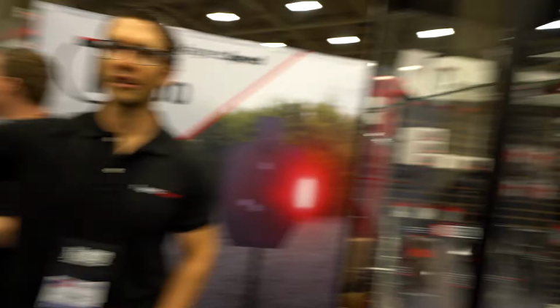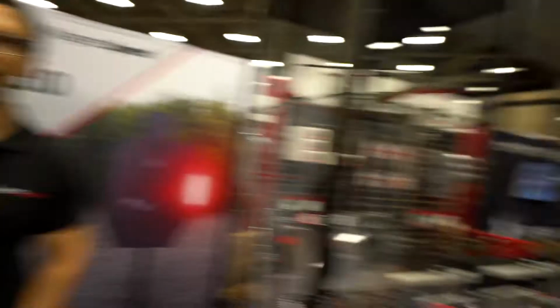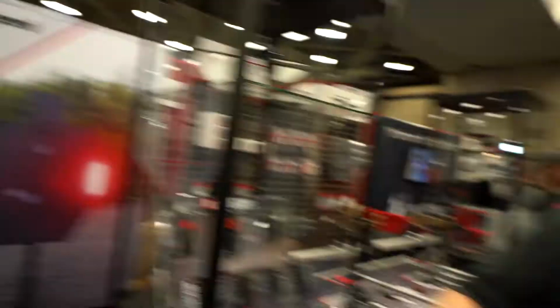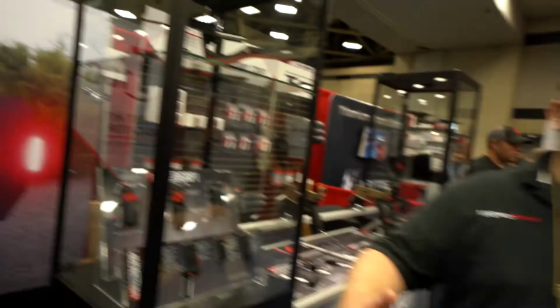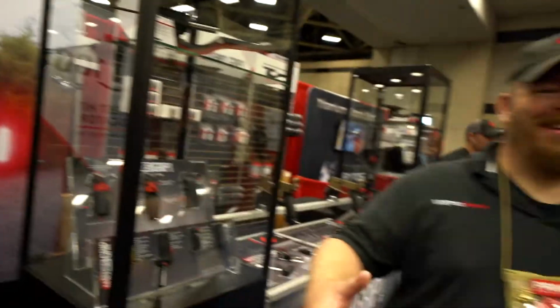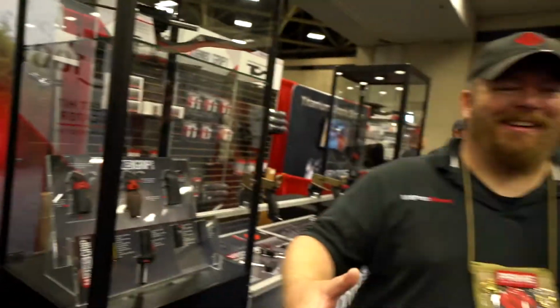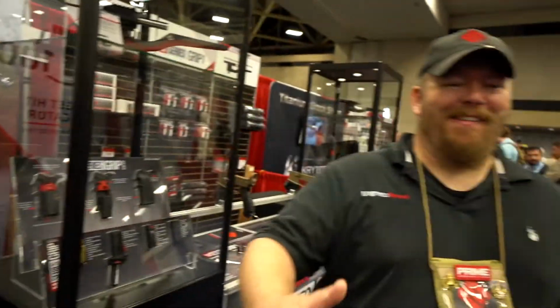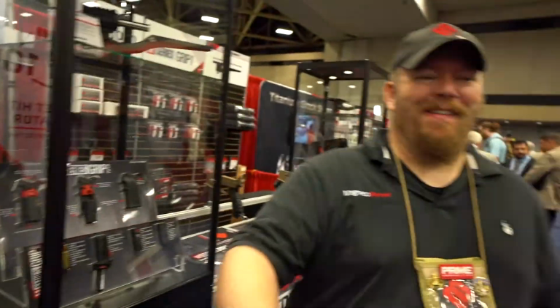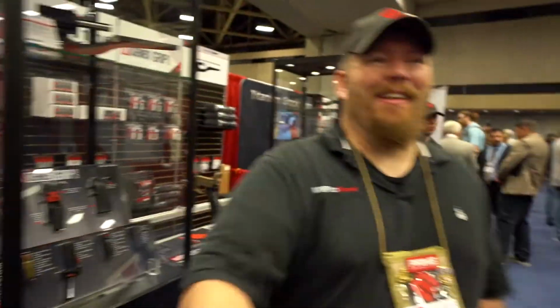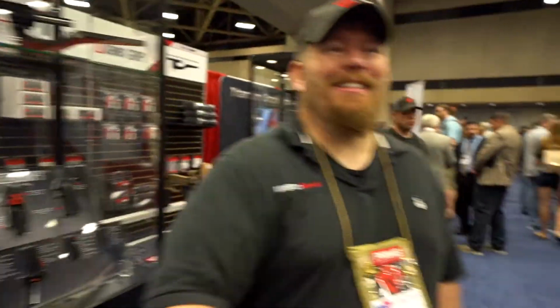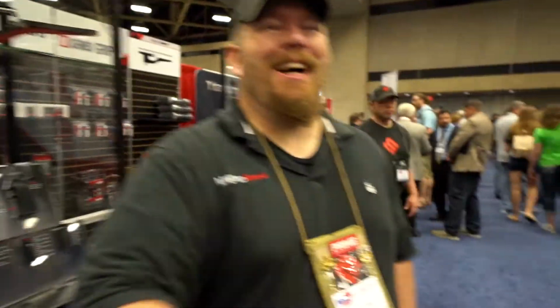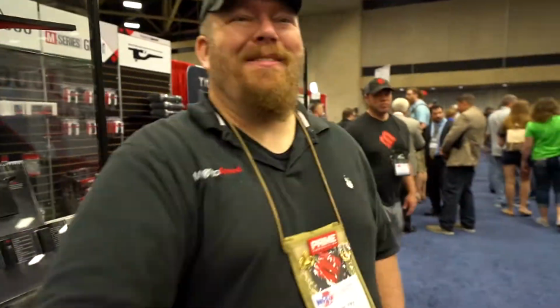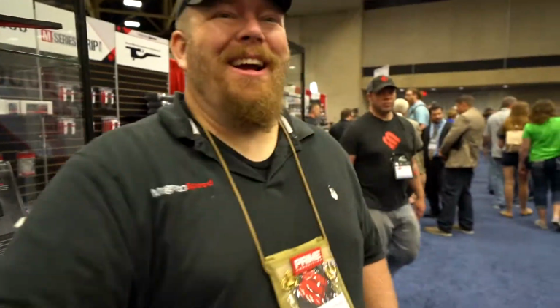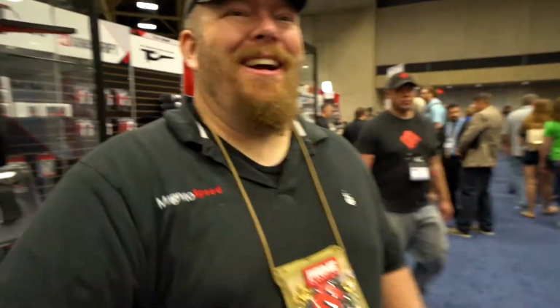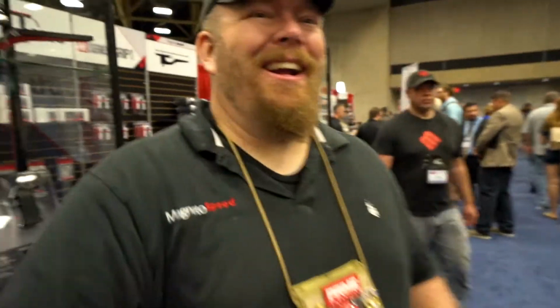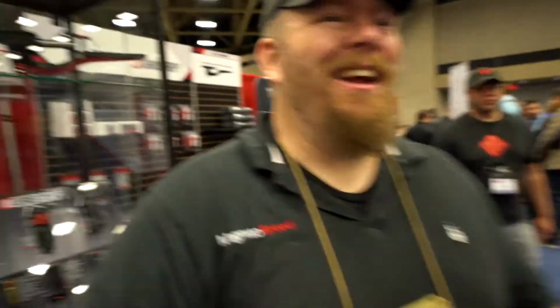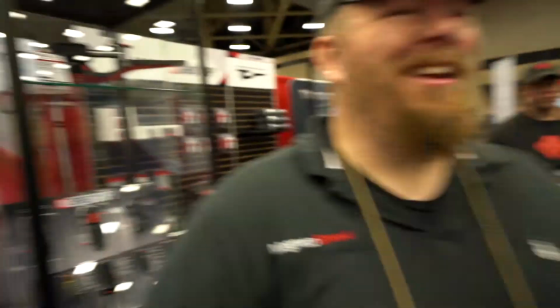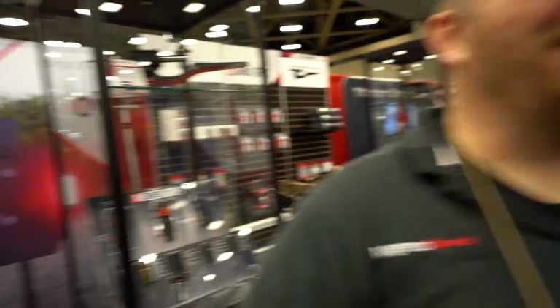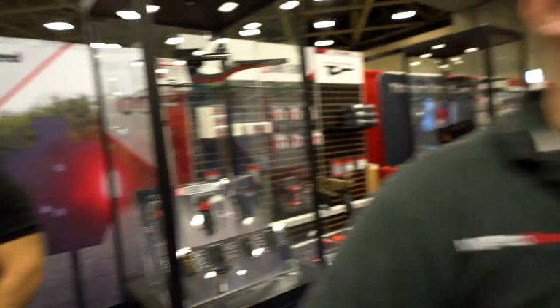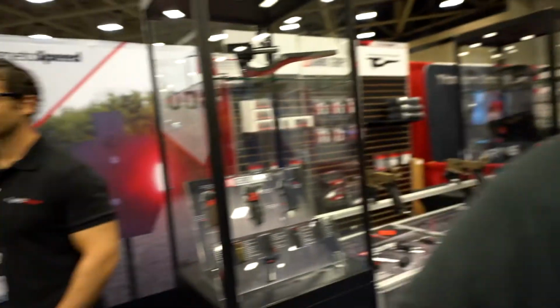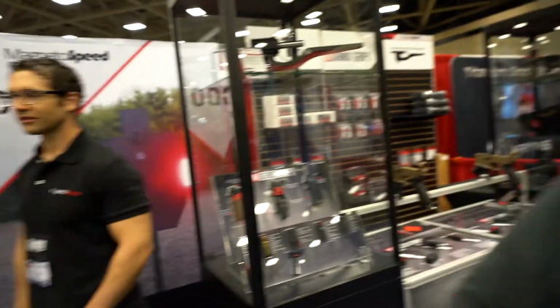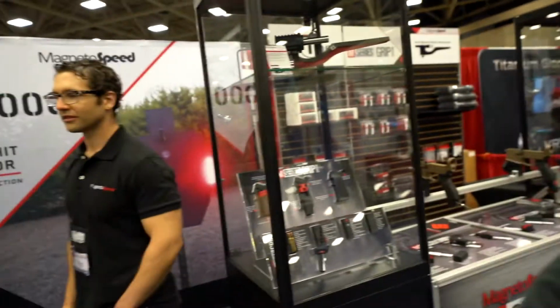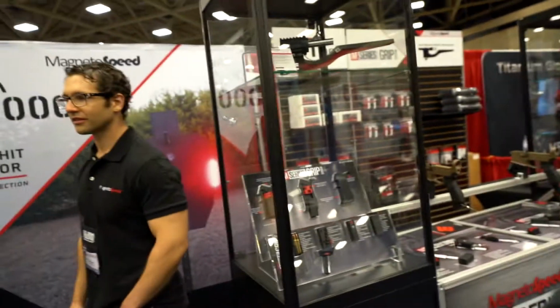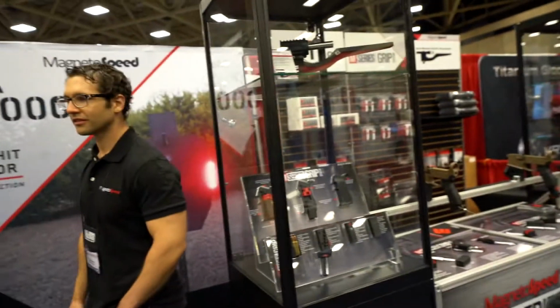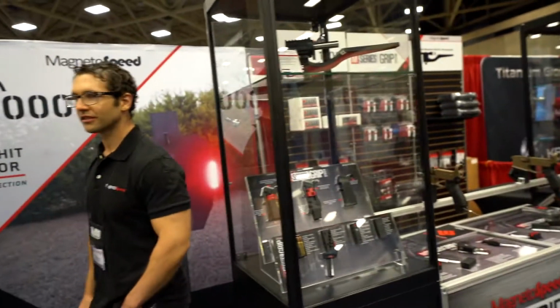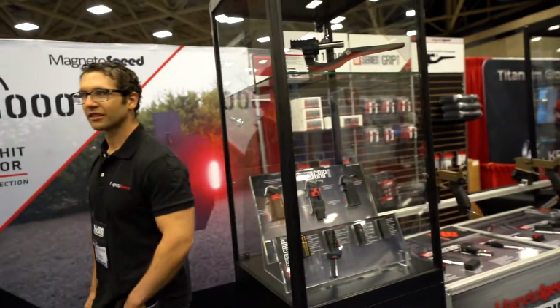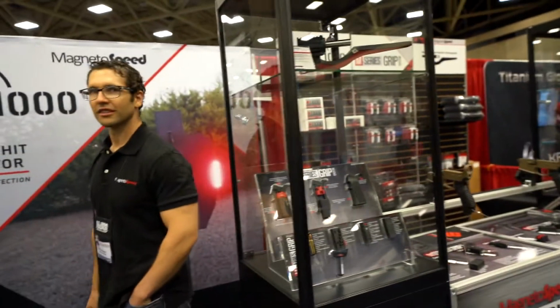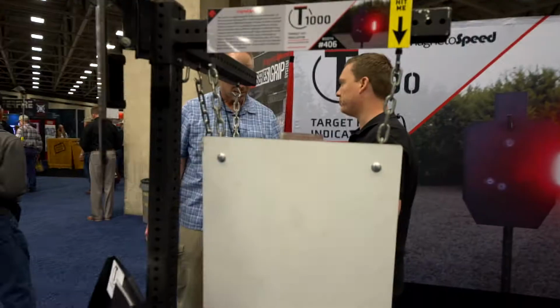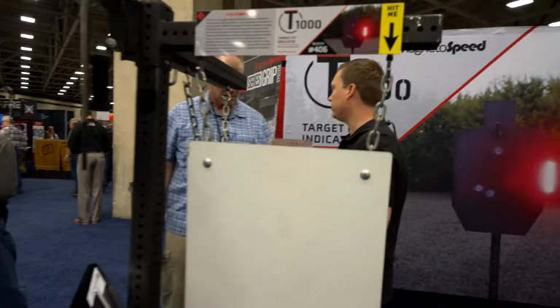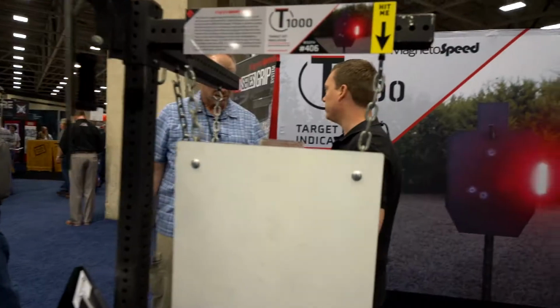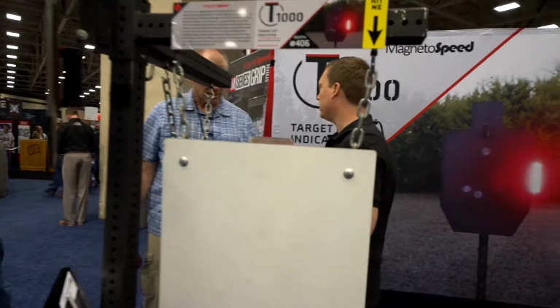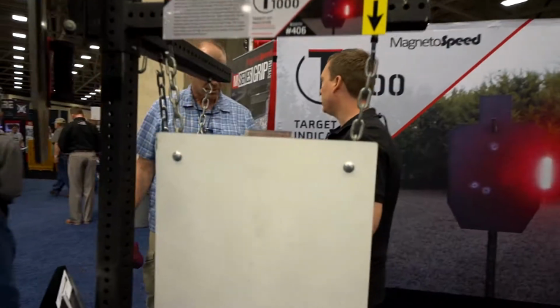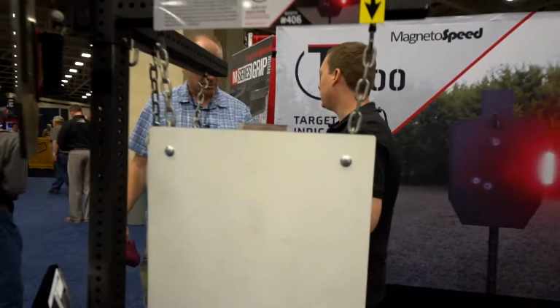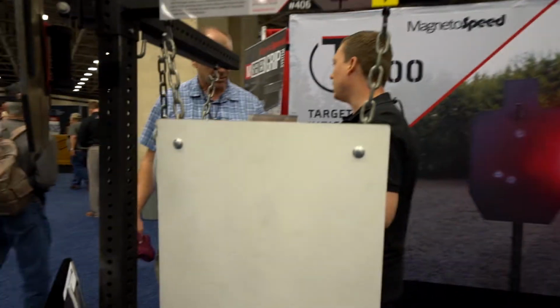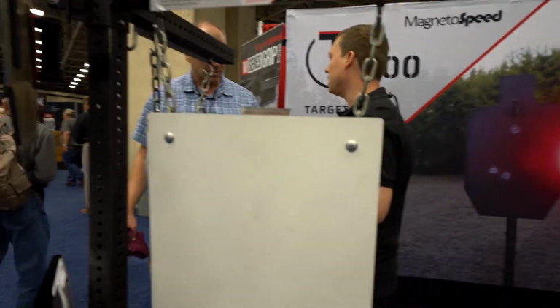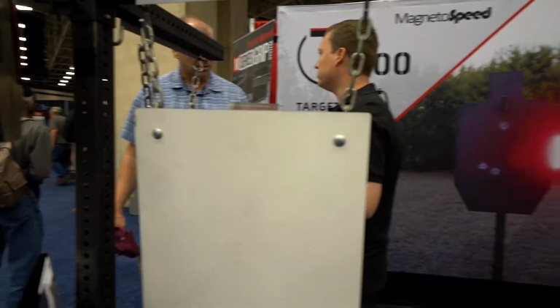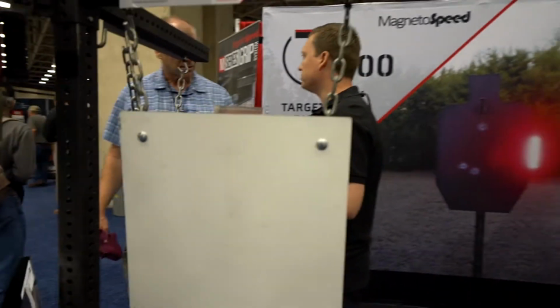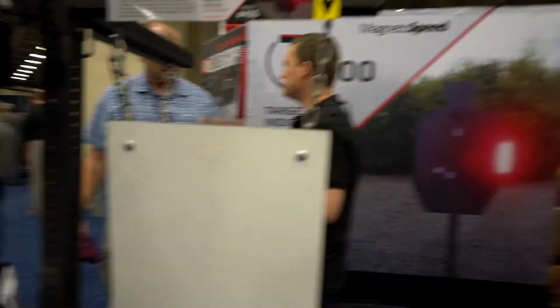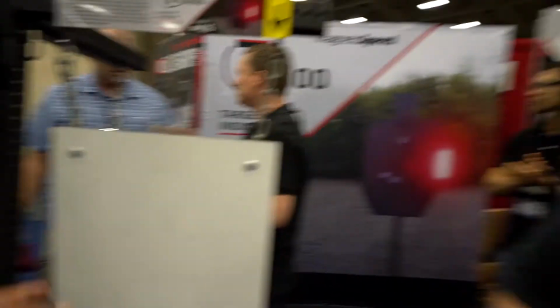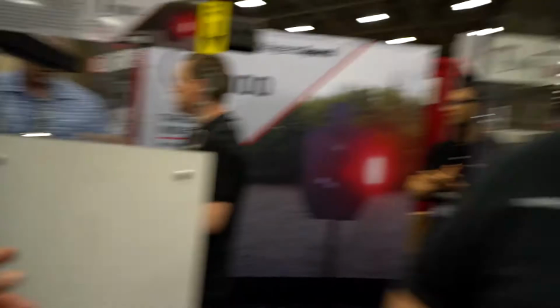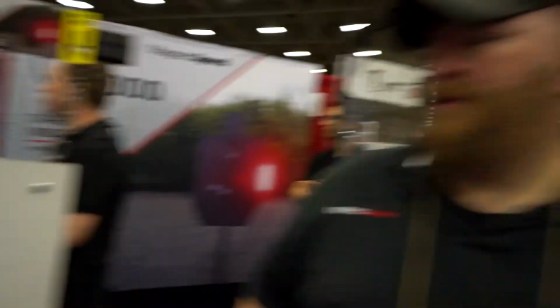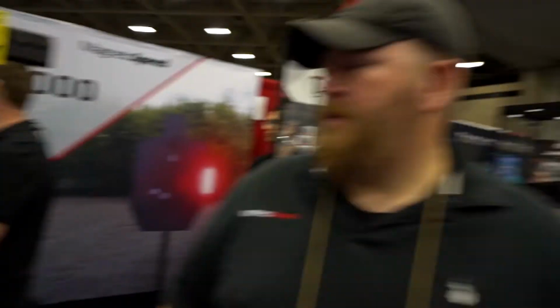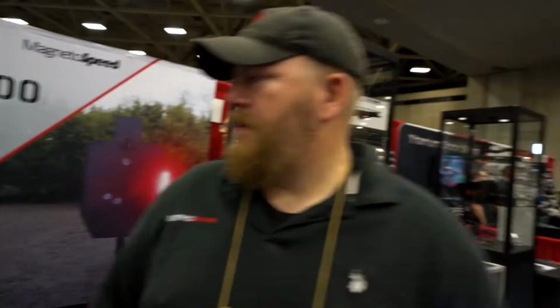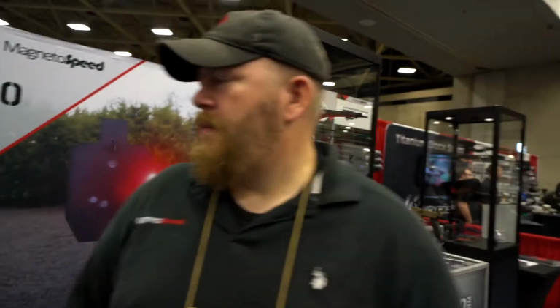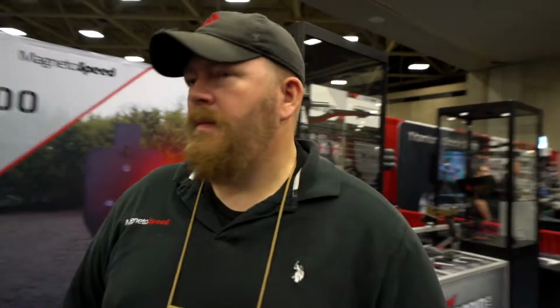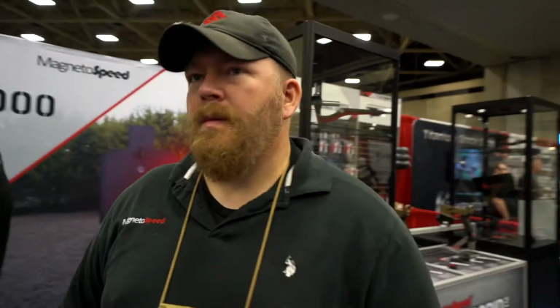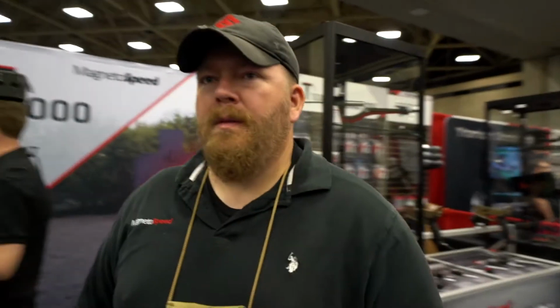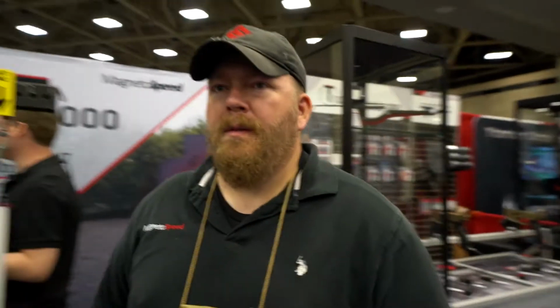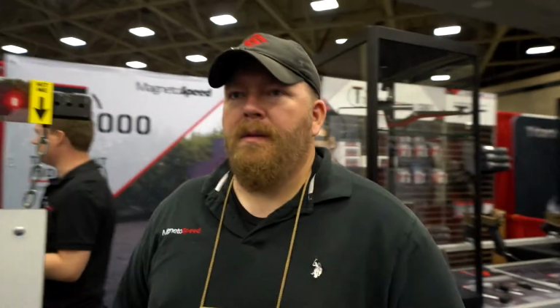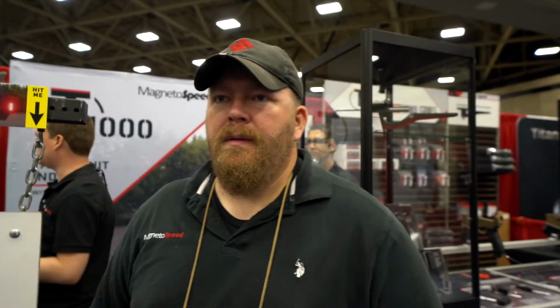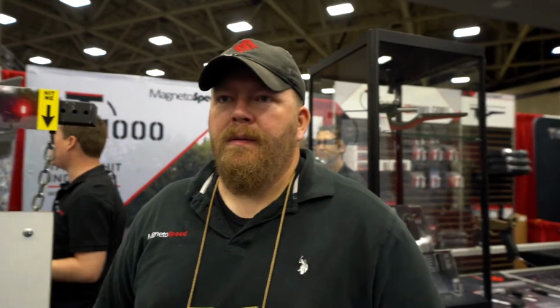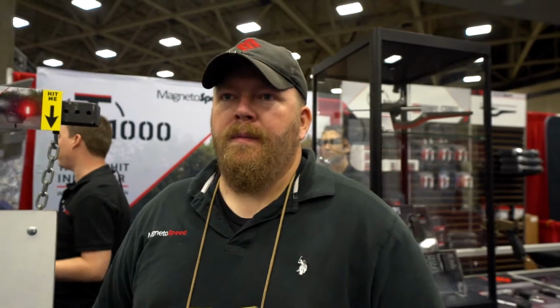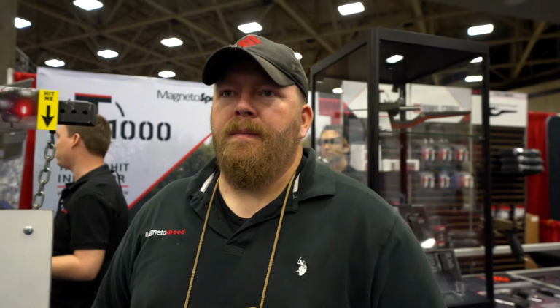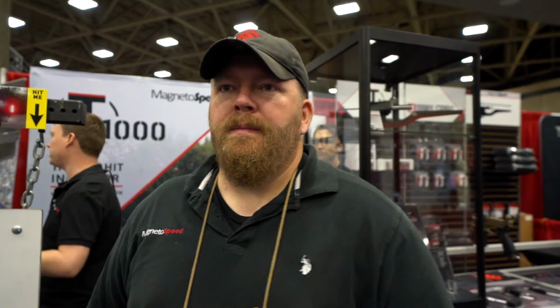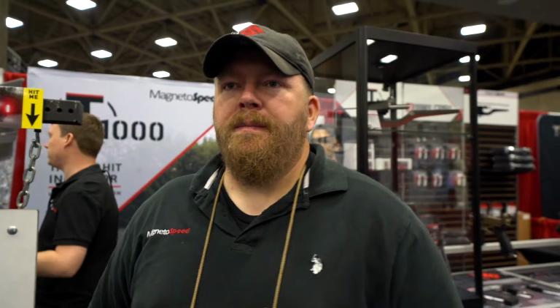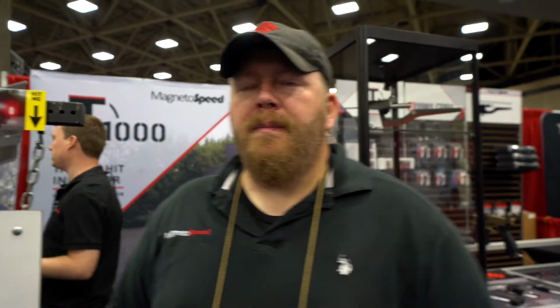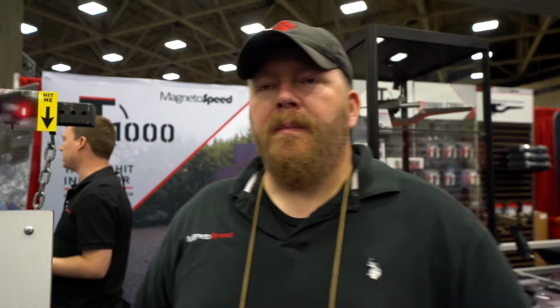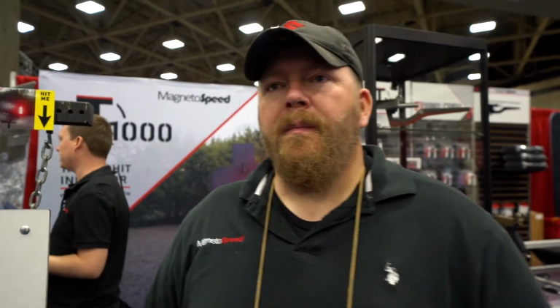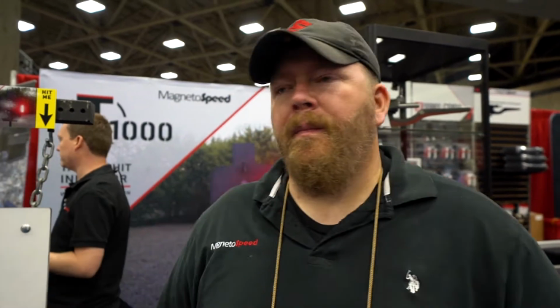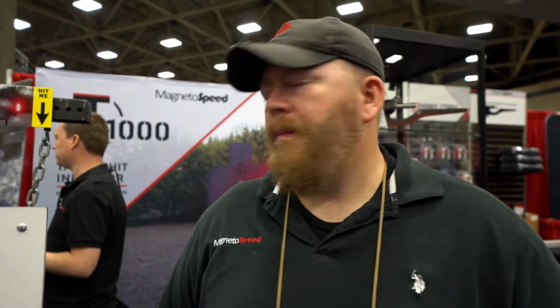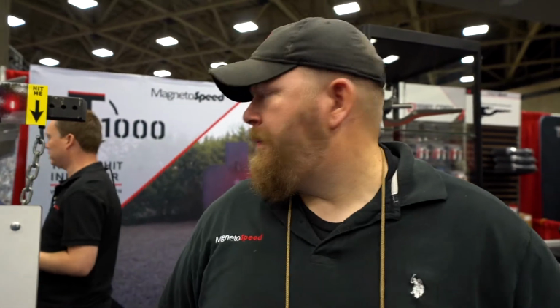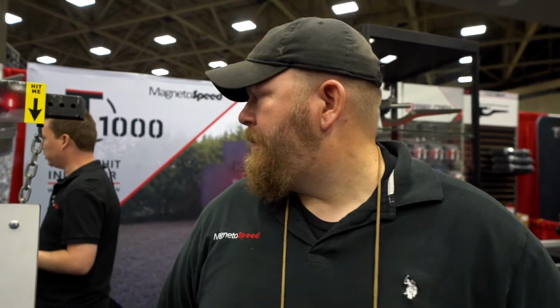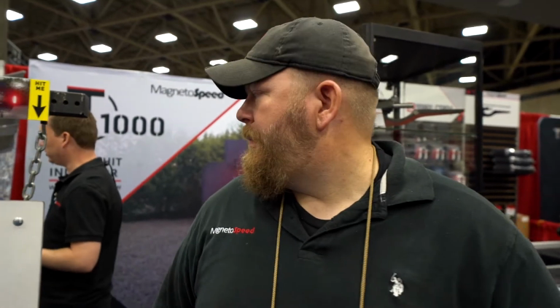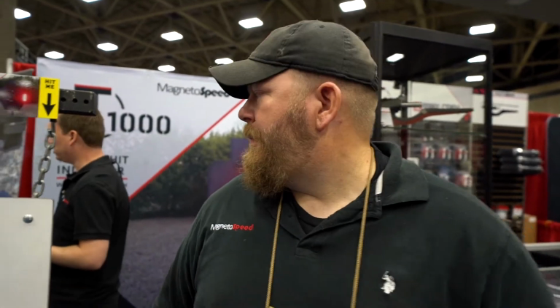How you doing, man? What's up Eric? How you doing? Pretty good. All right, tell me about this hit indicator.